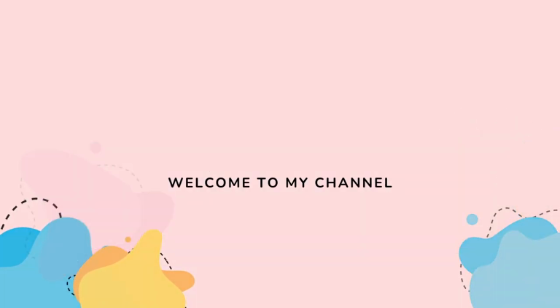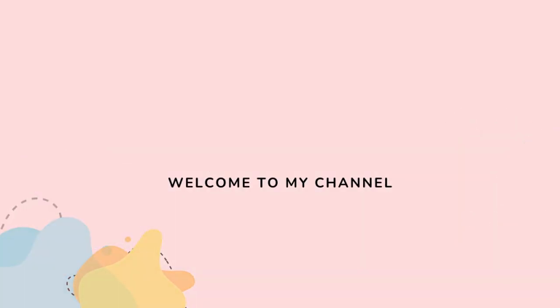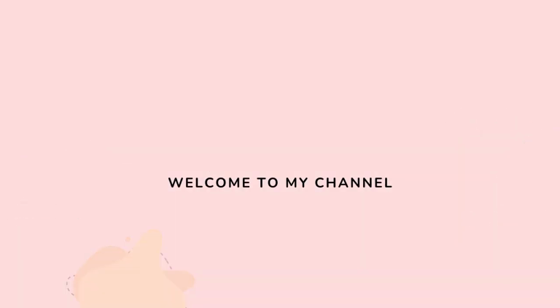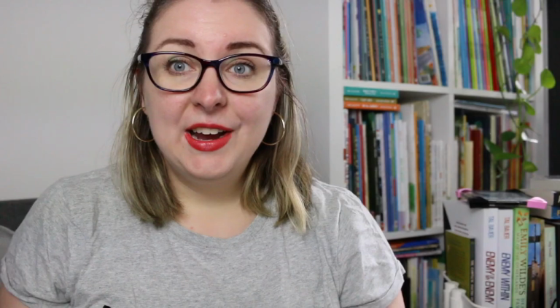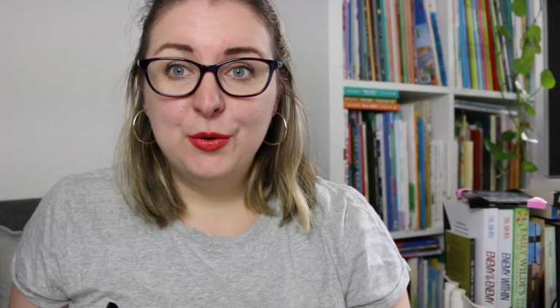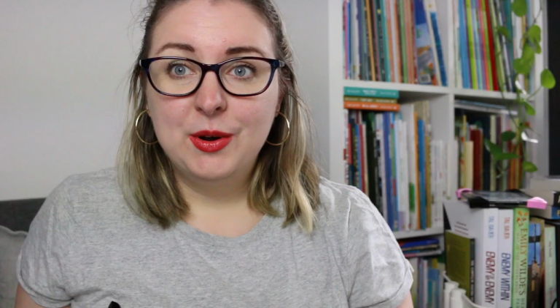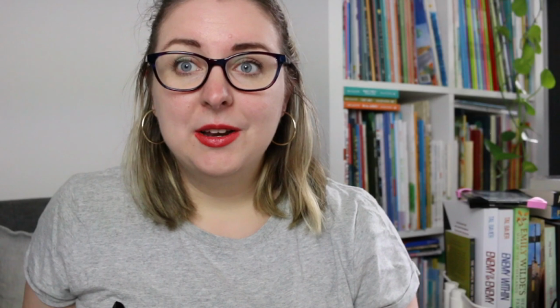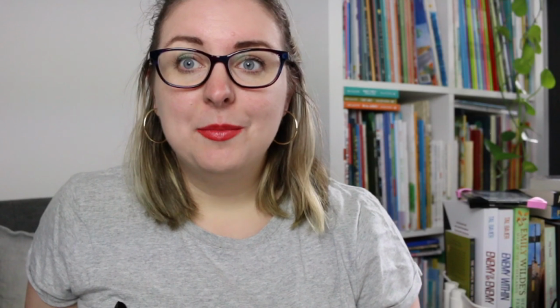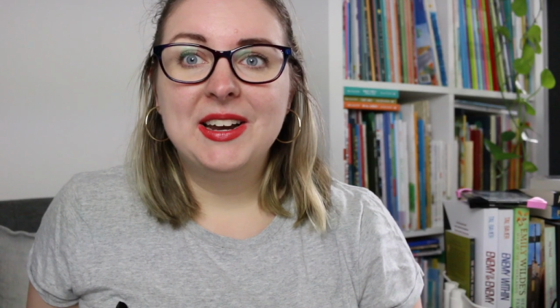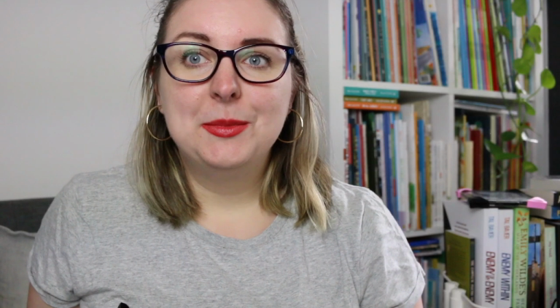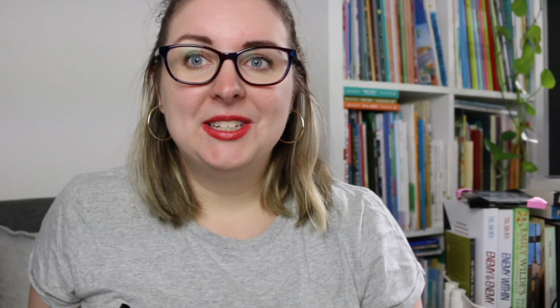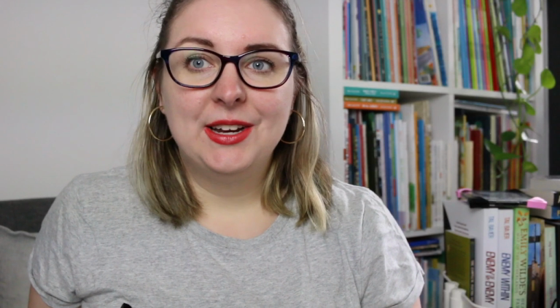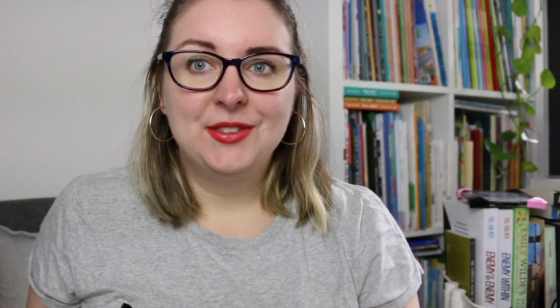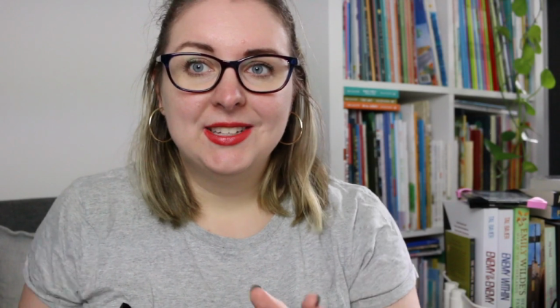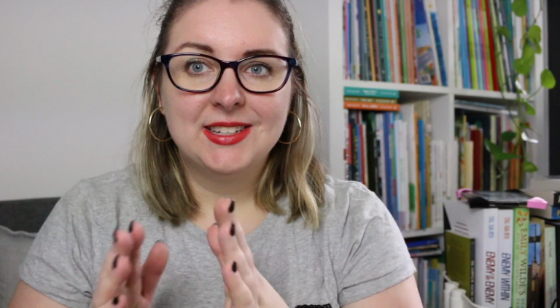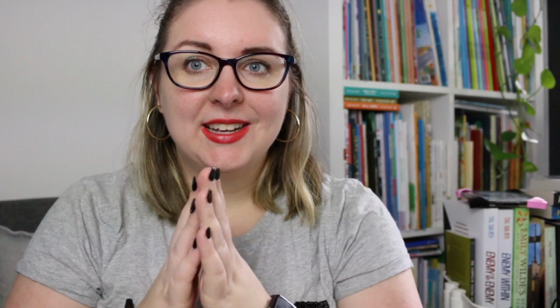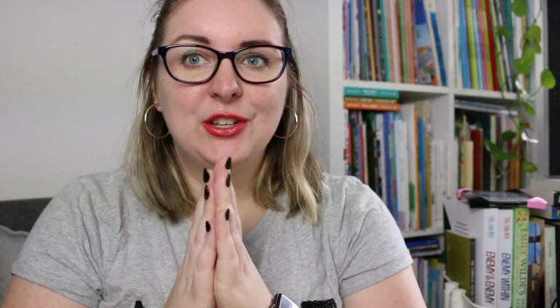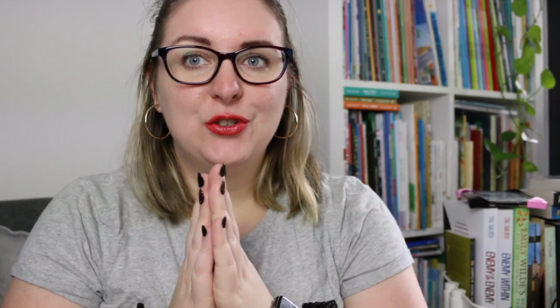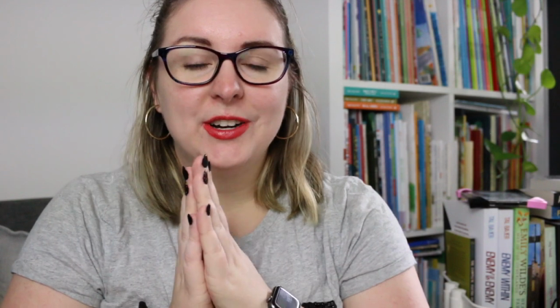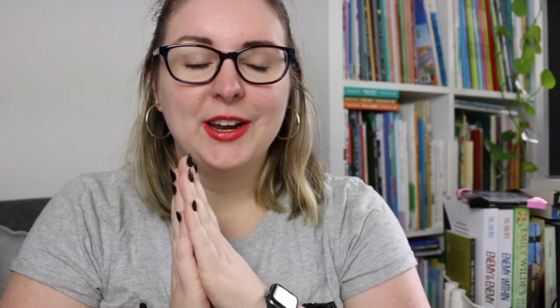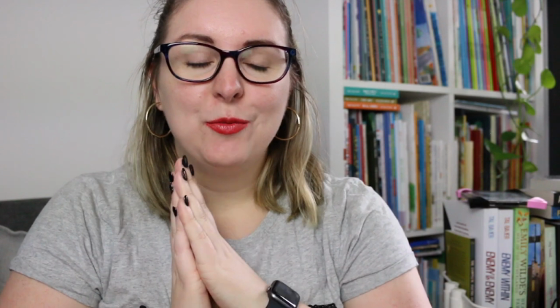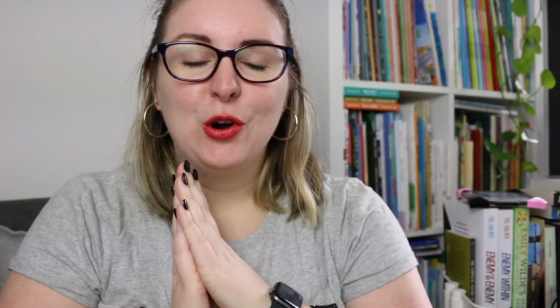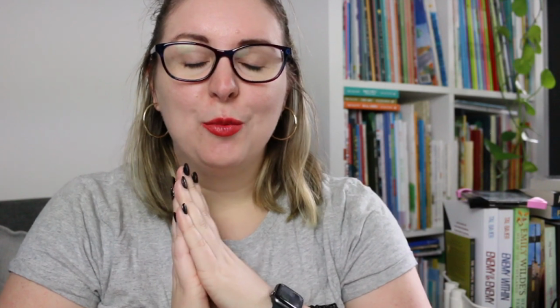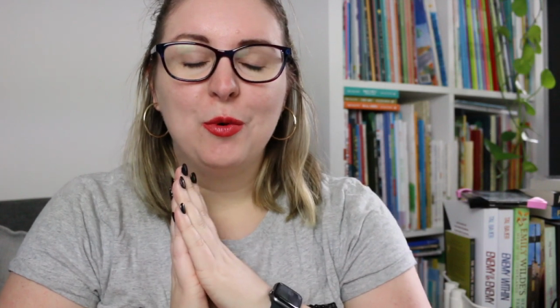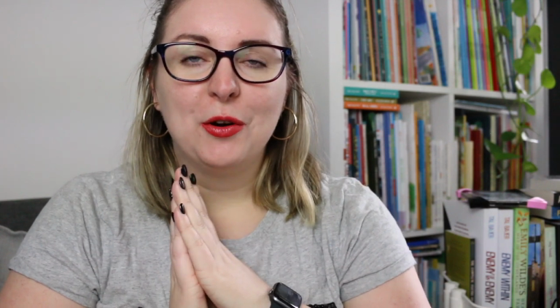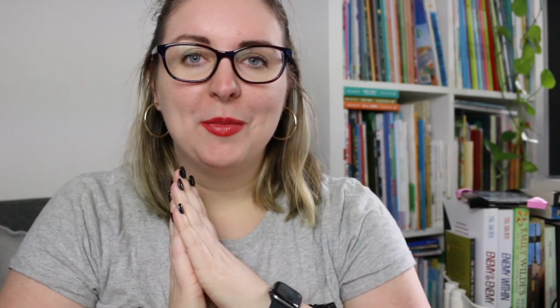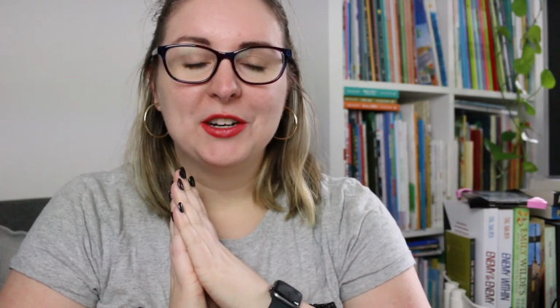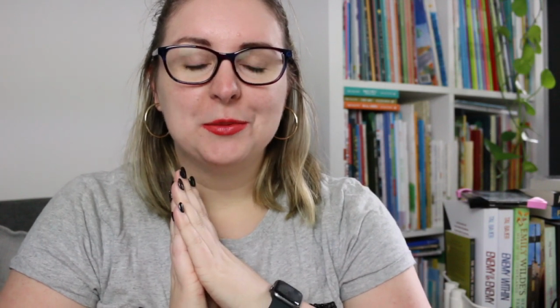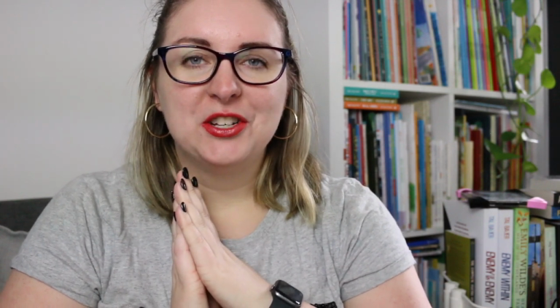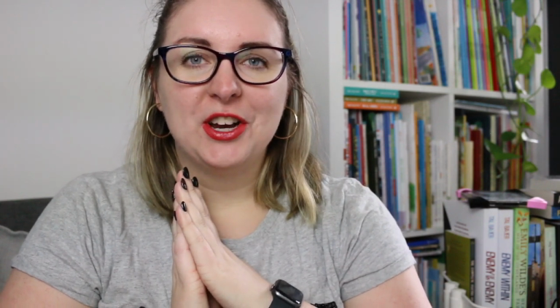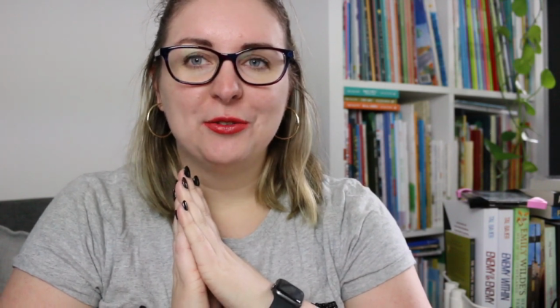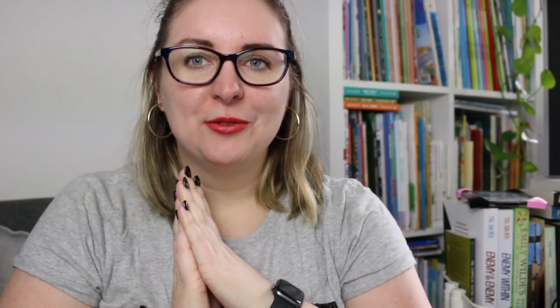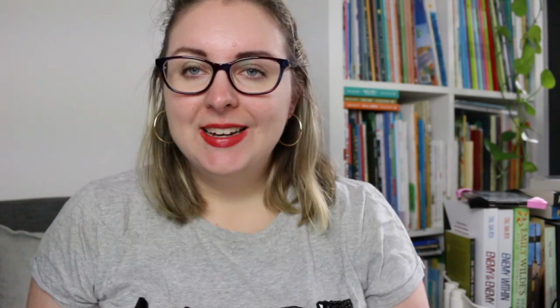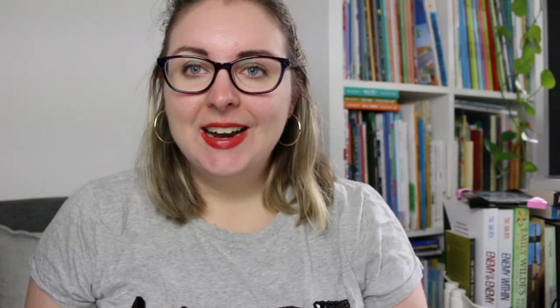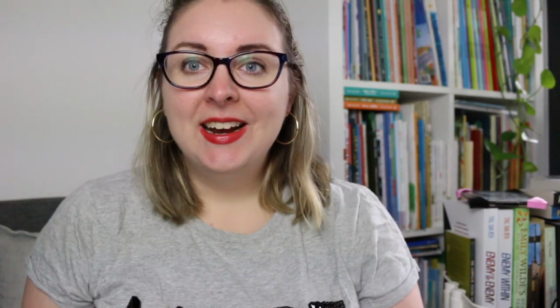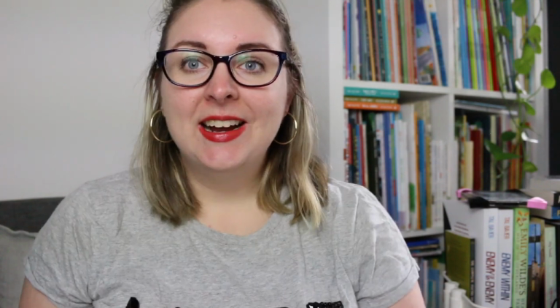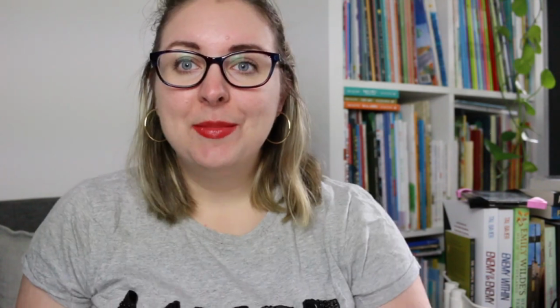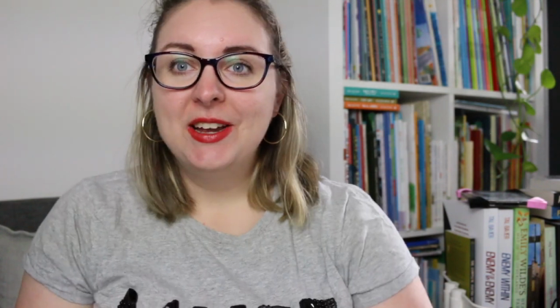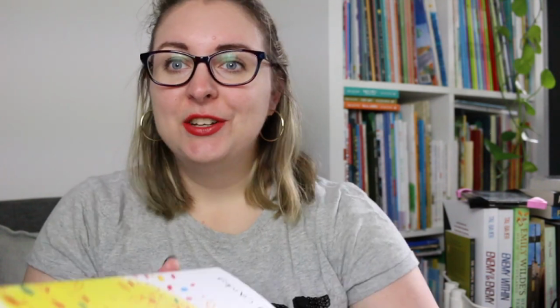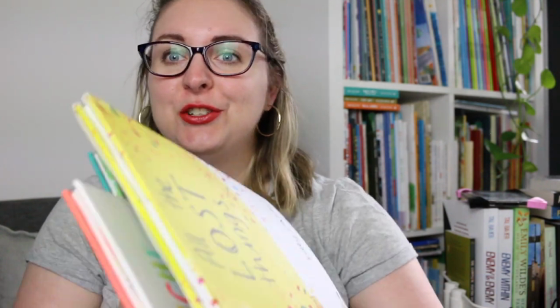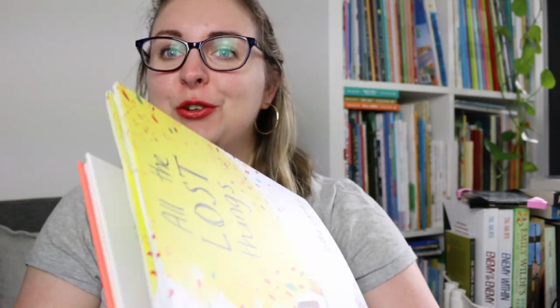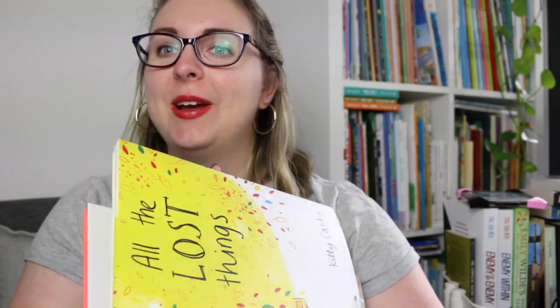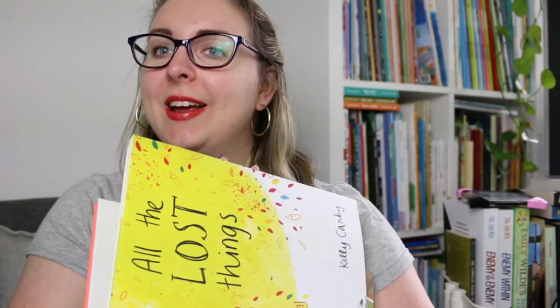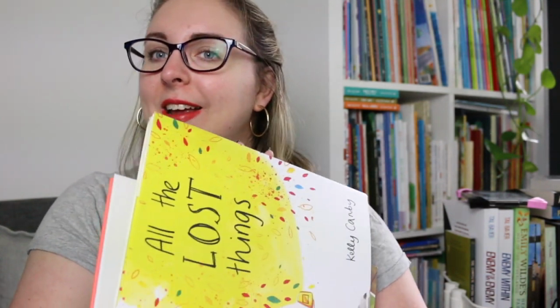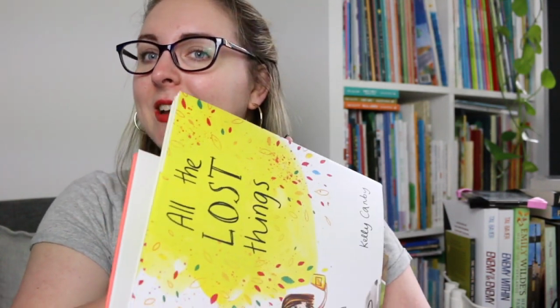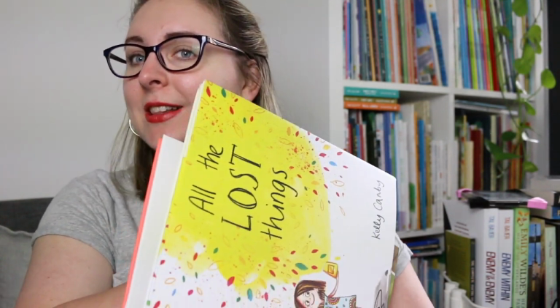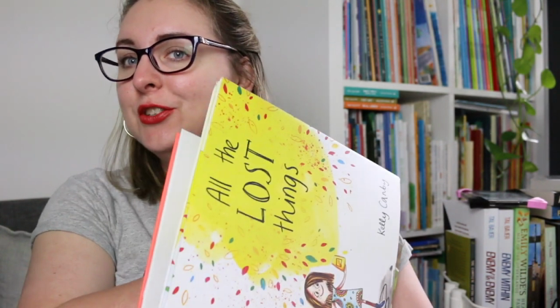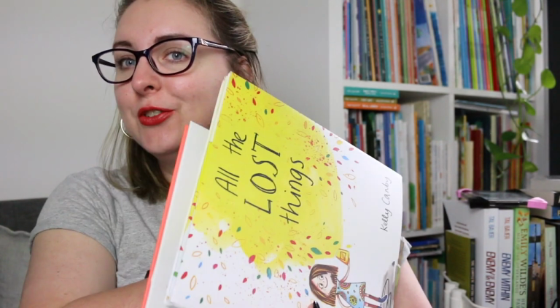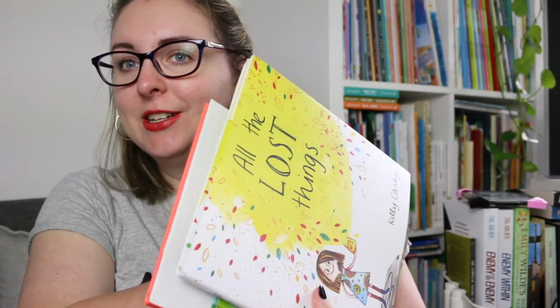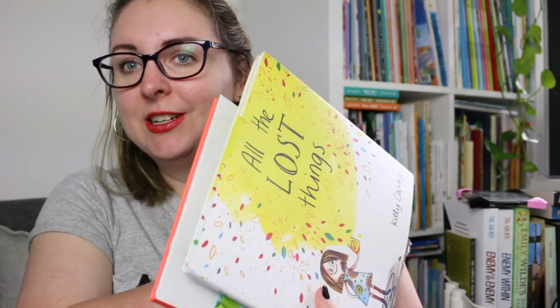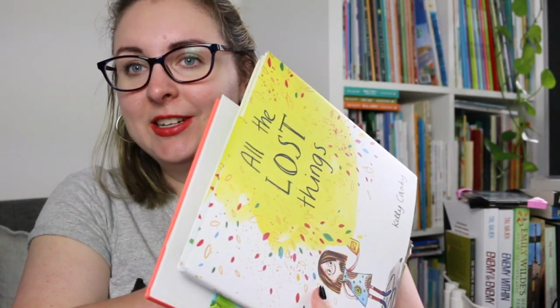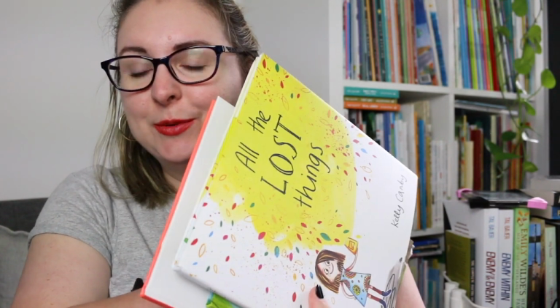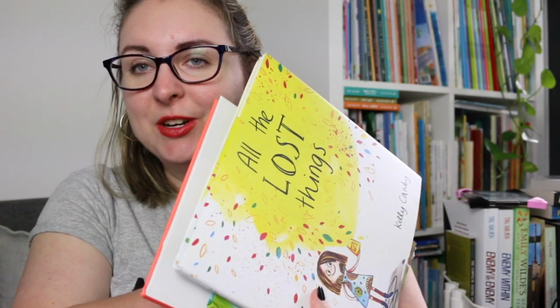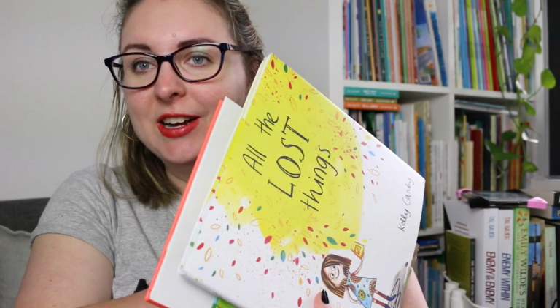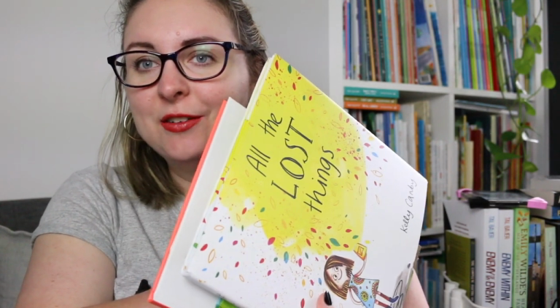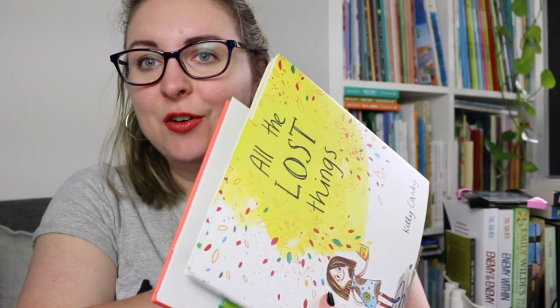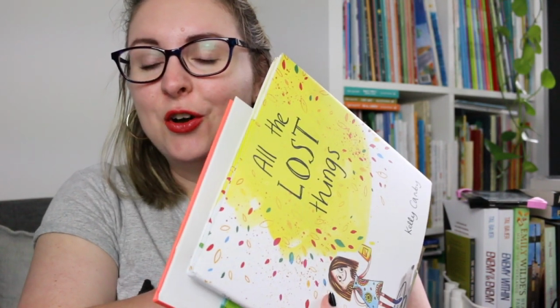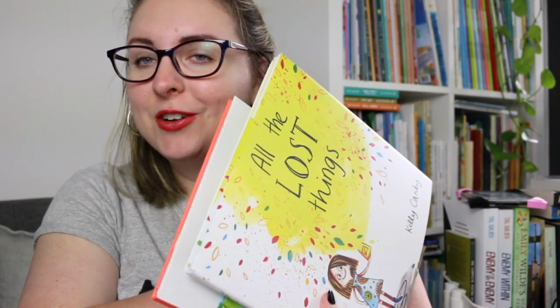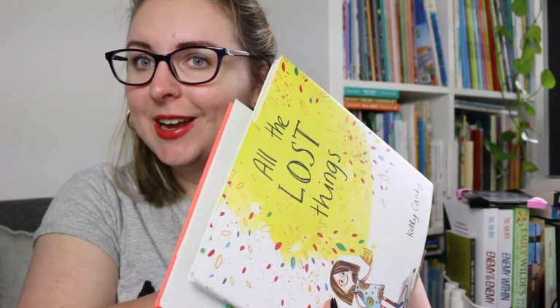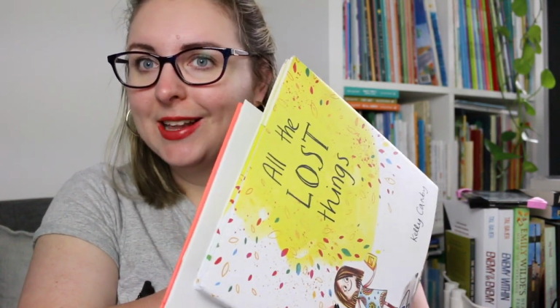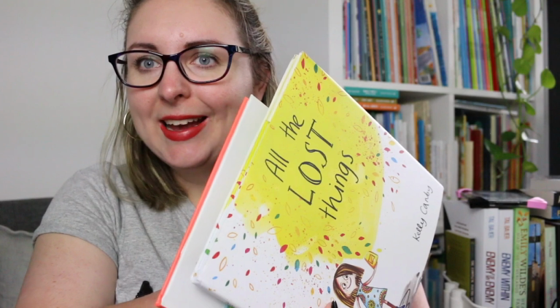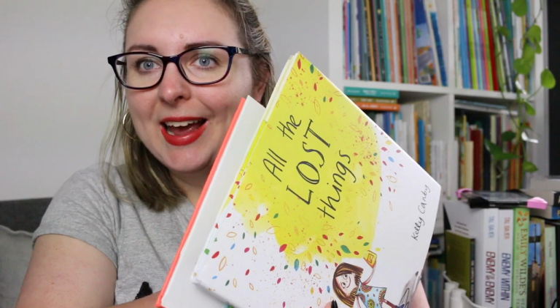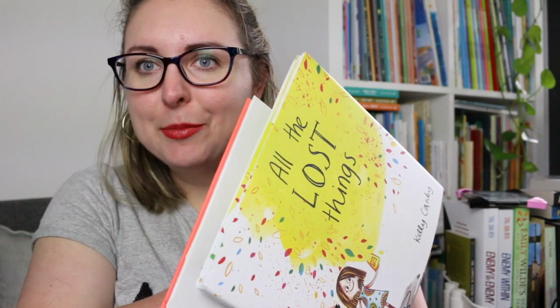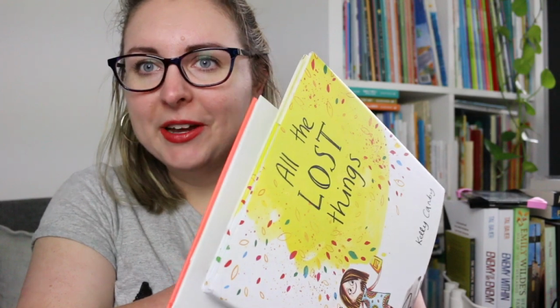Hi everyone! My name is Steph, this is Kidlet Joy and welcome or welcome back to my channel. Today I am here to do an illustrator deep dive on Kelly Canby.